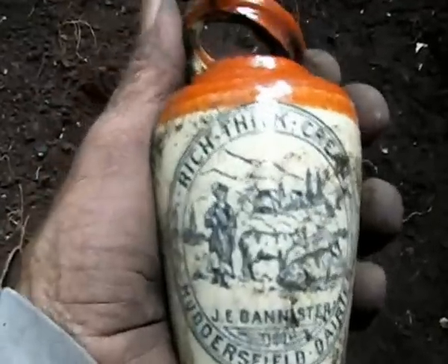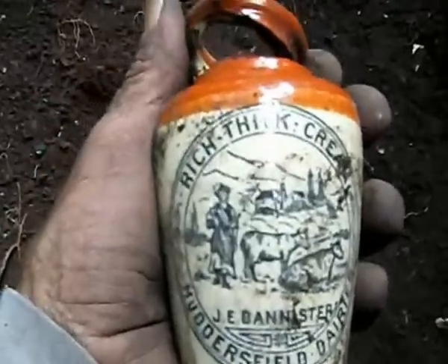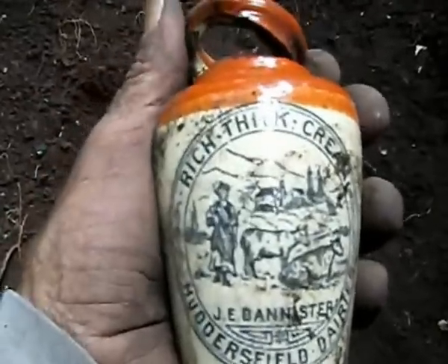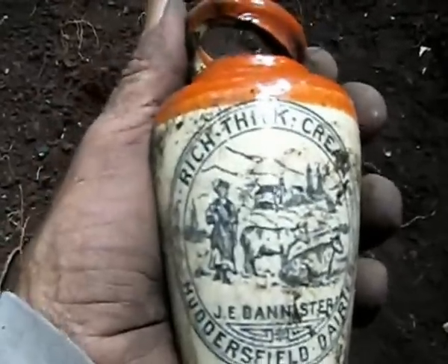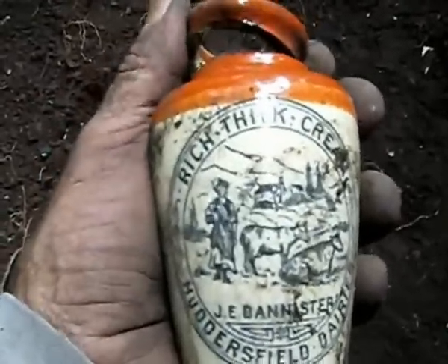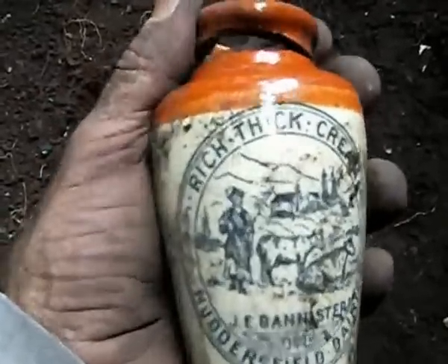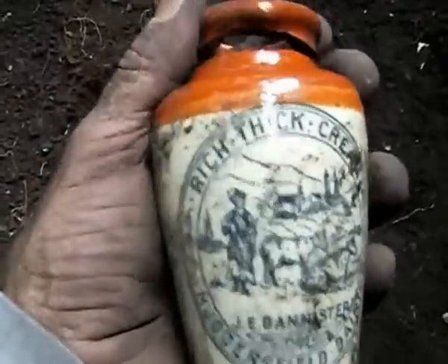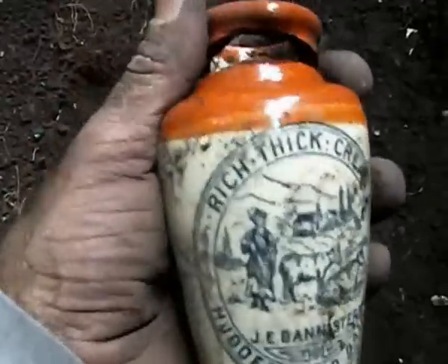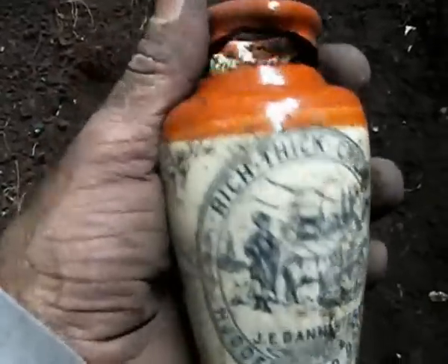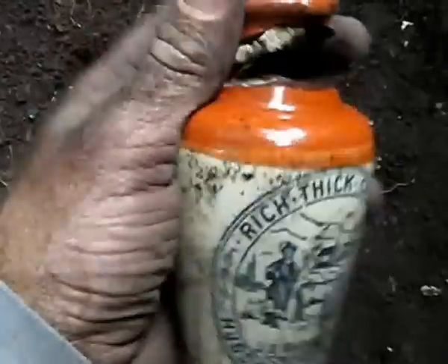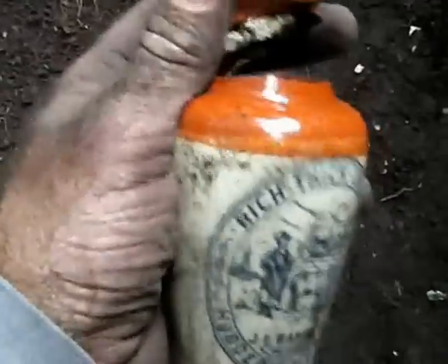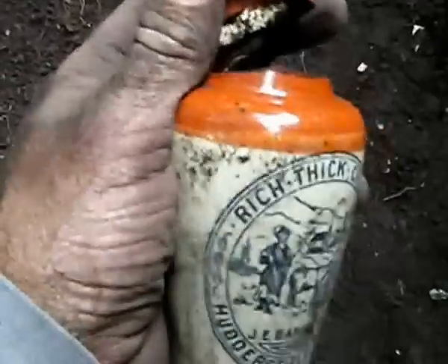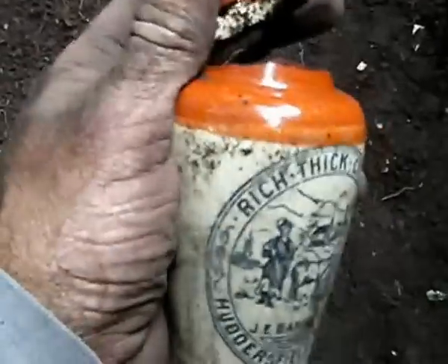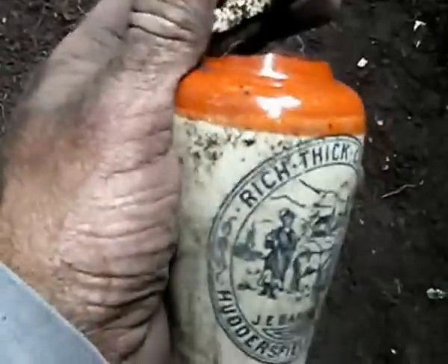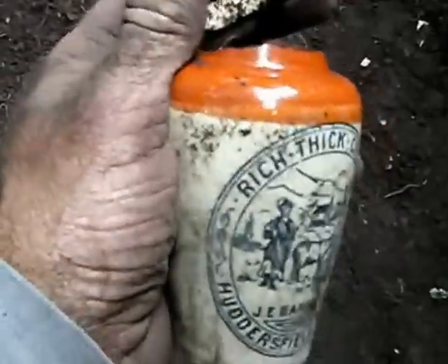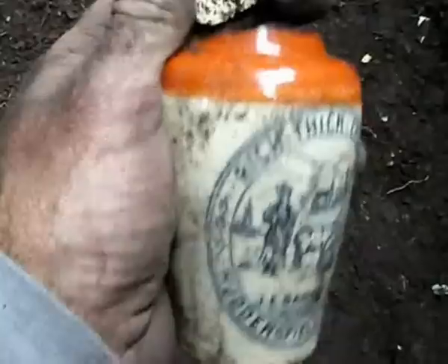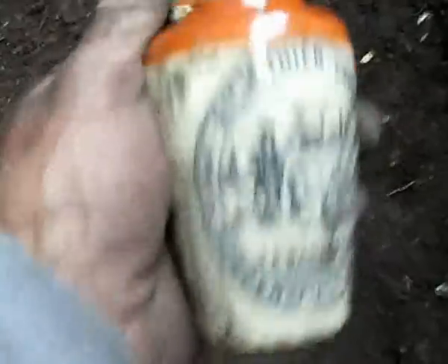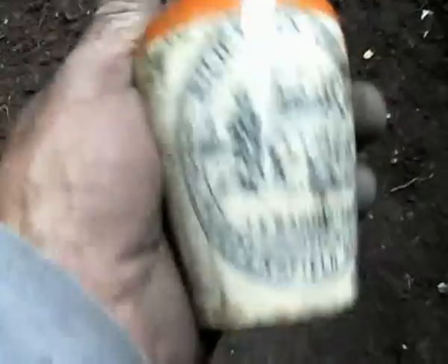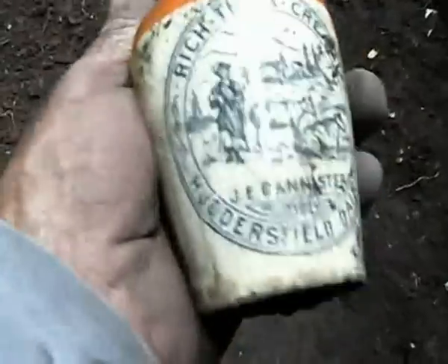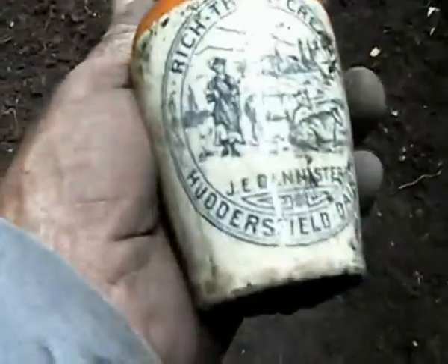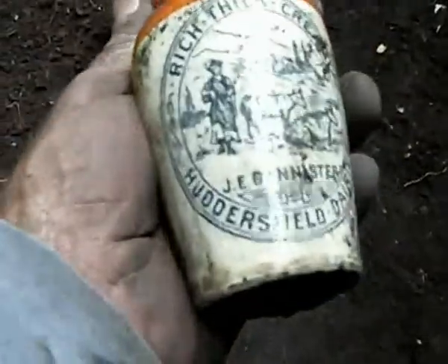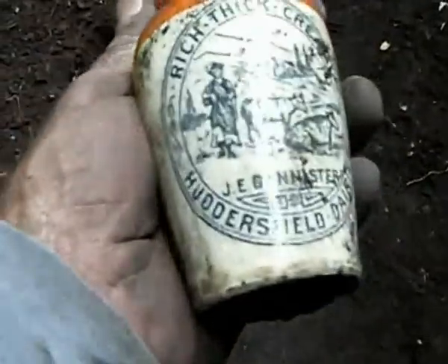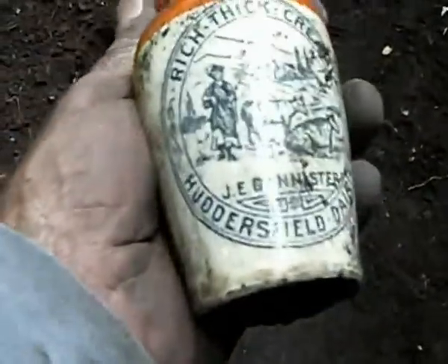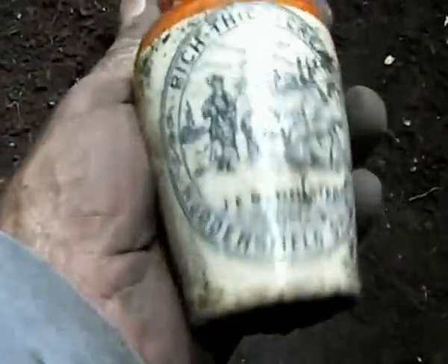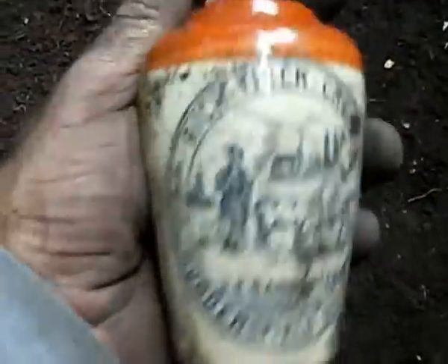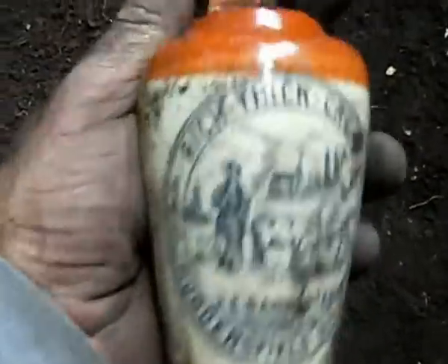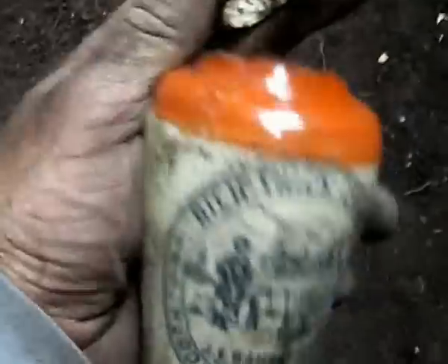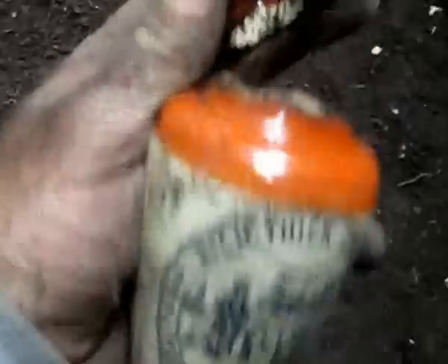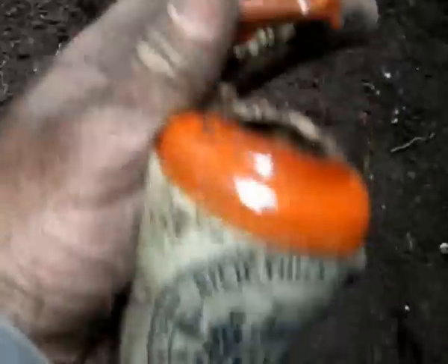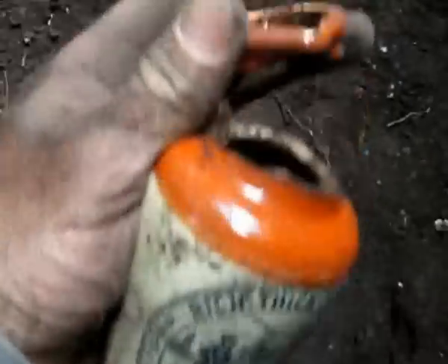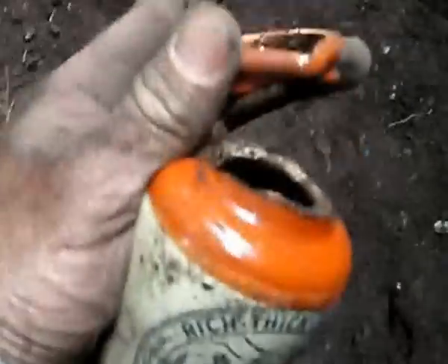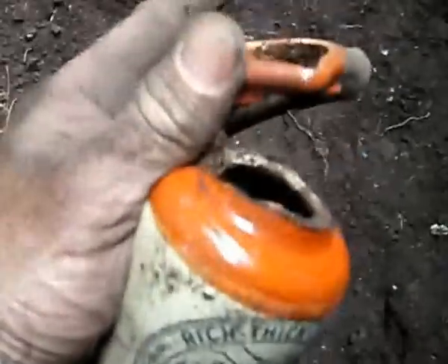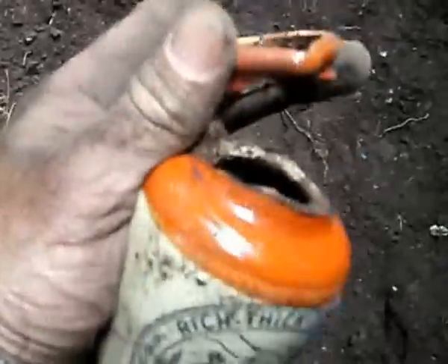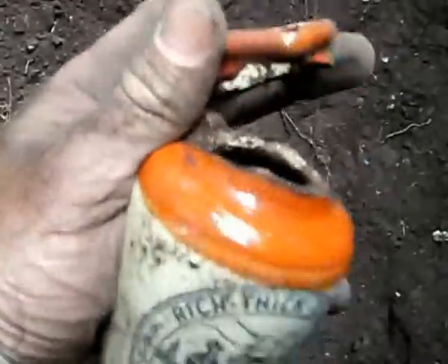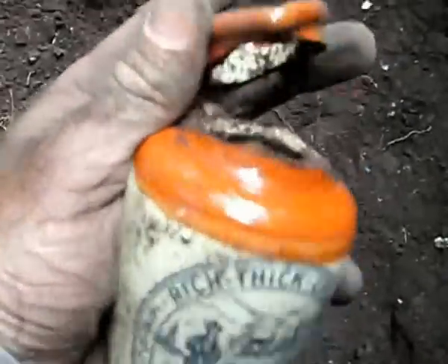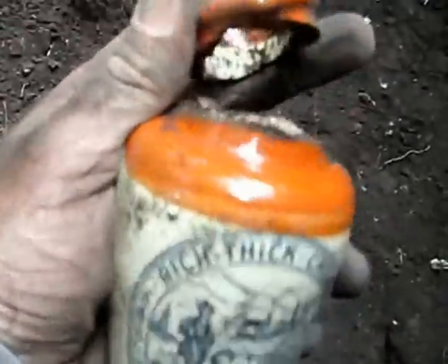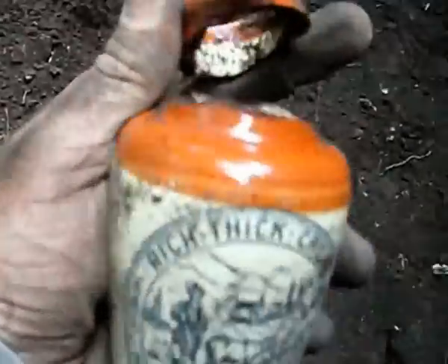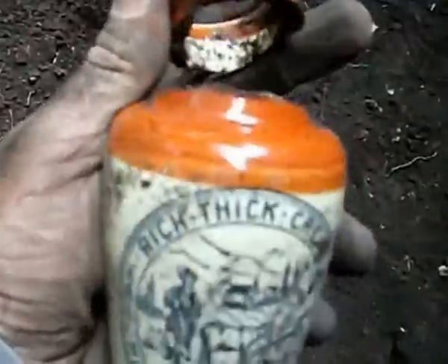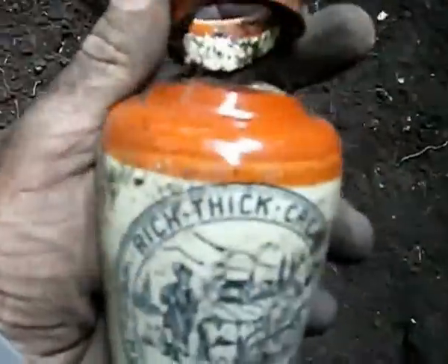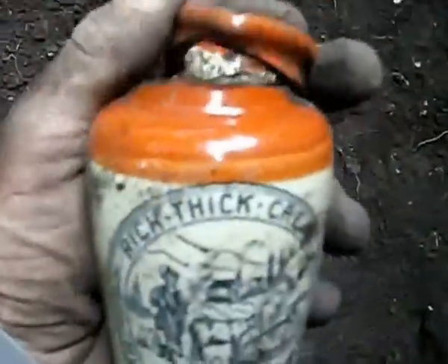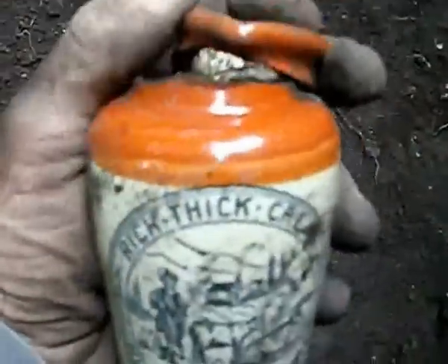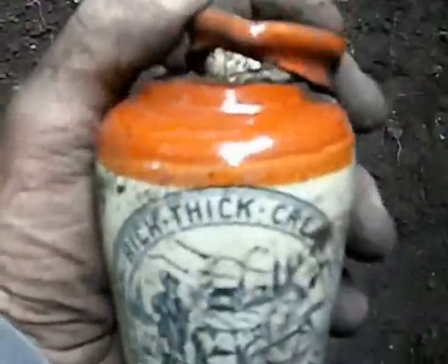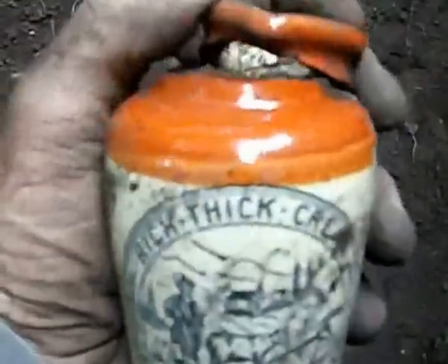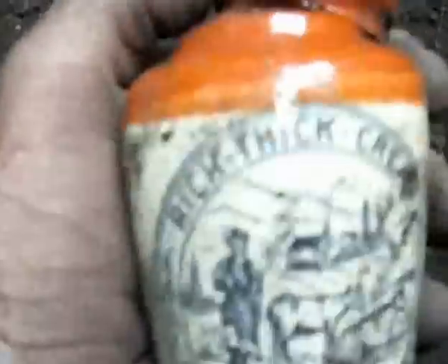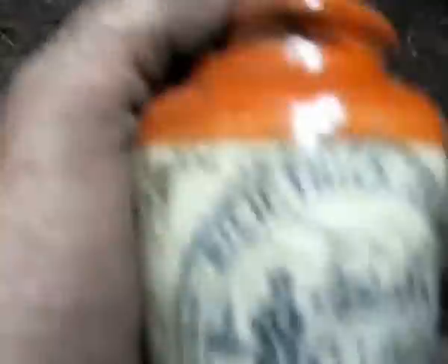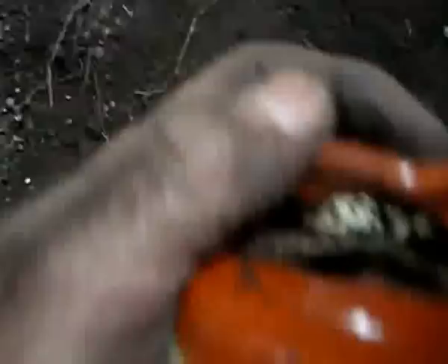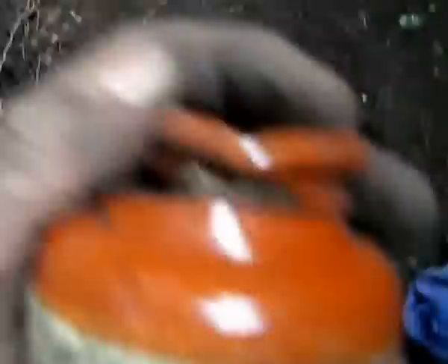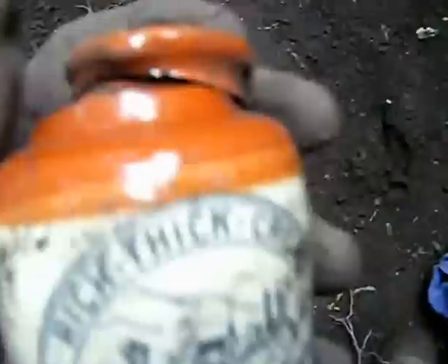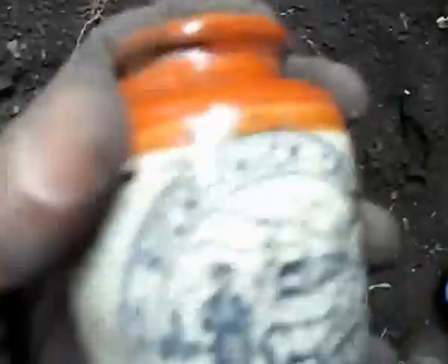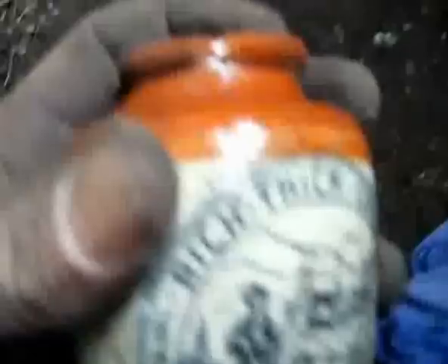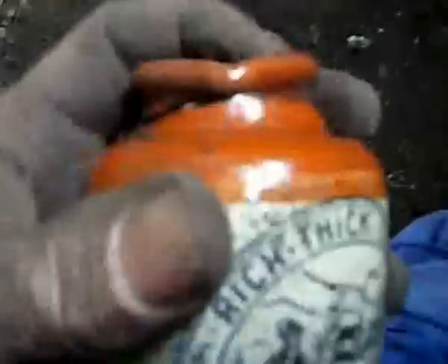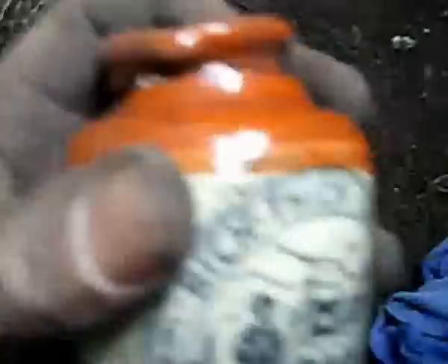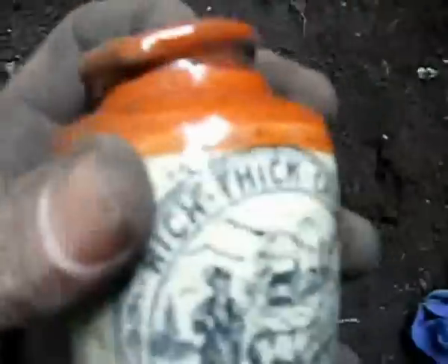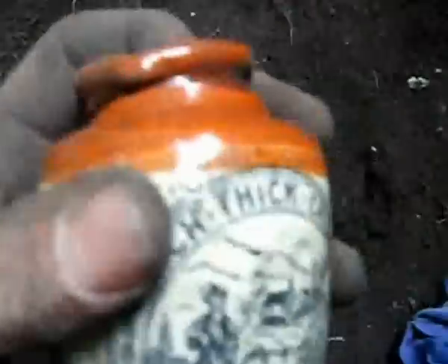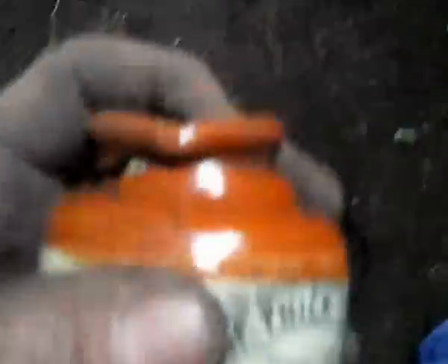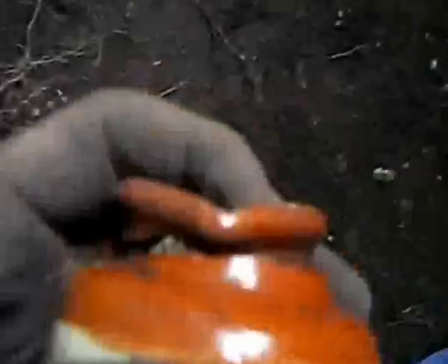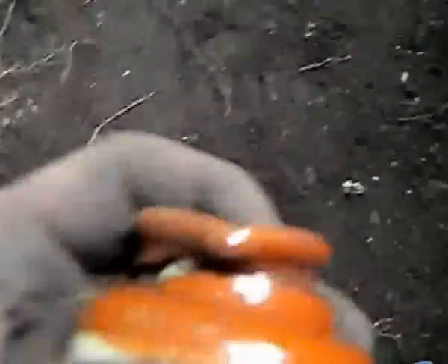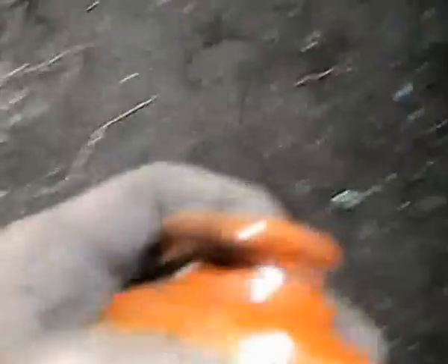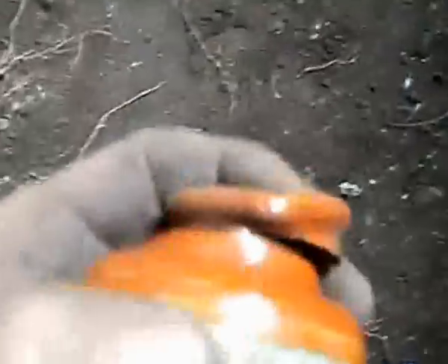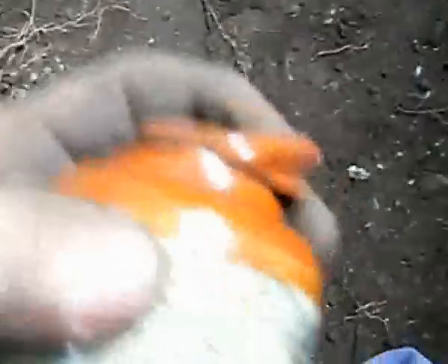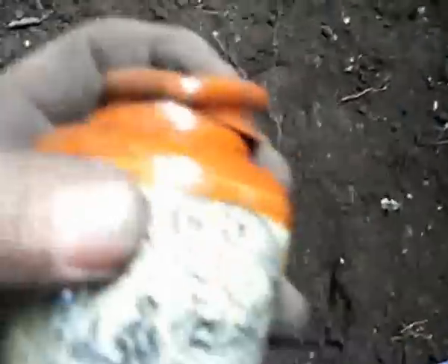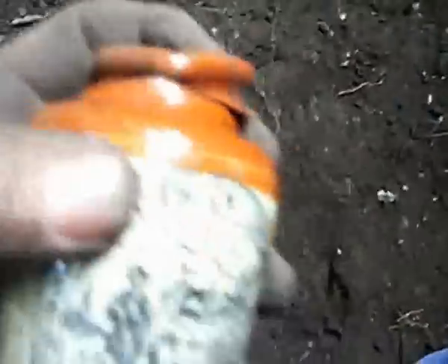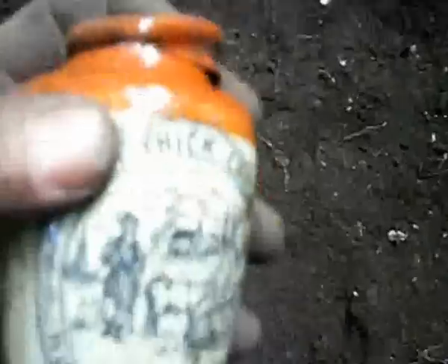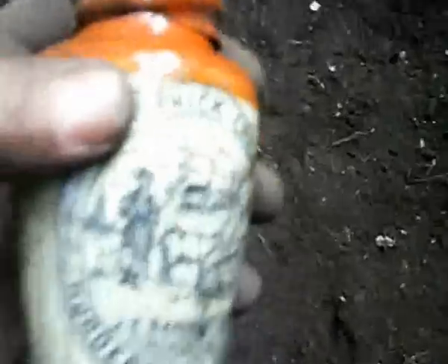It kind of goes with the lids. Perfect fit.